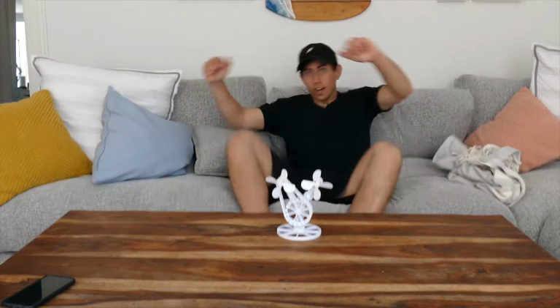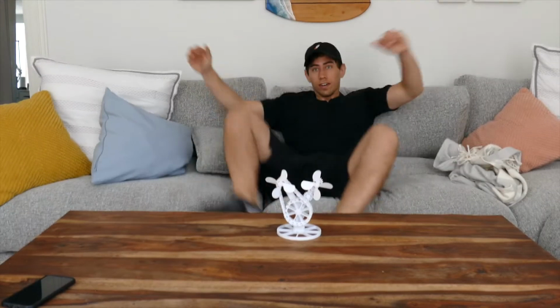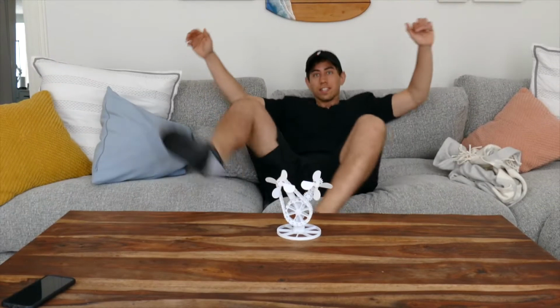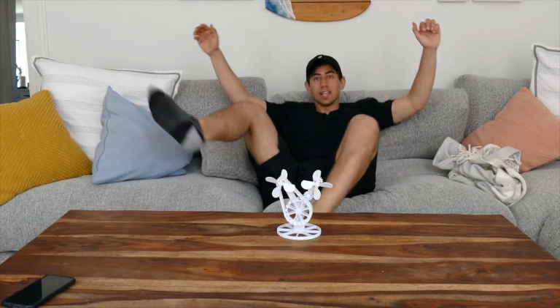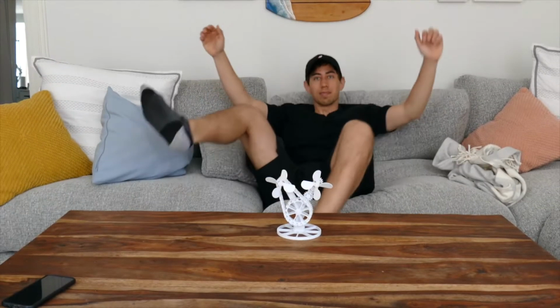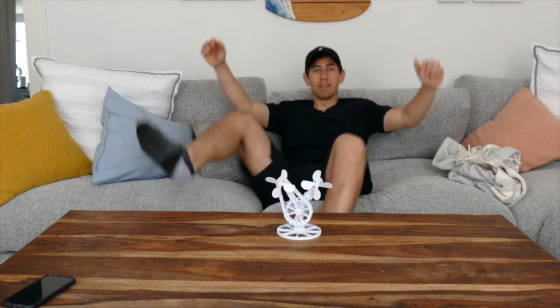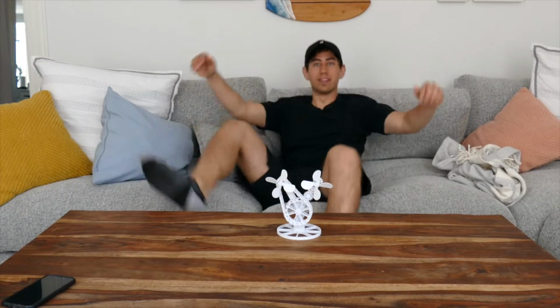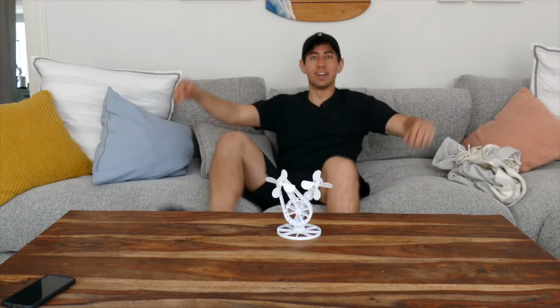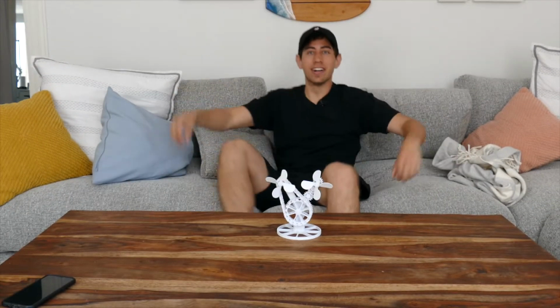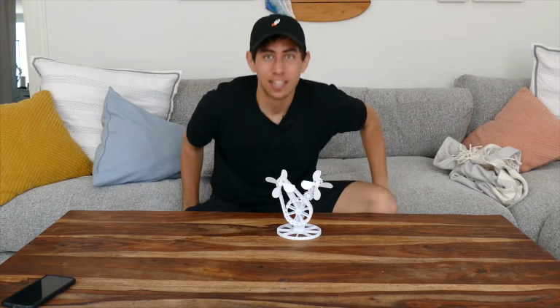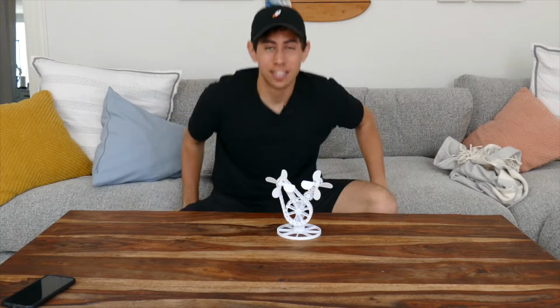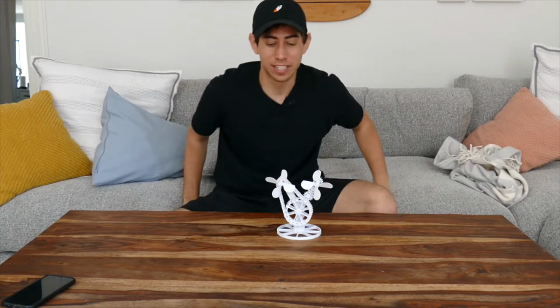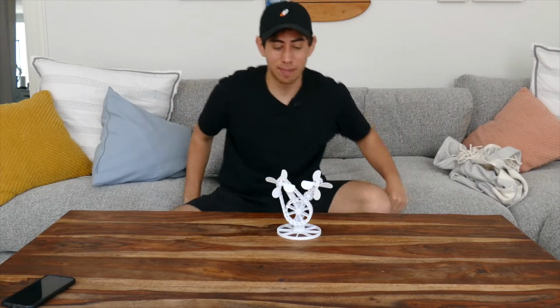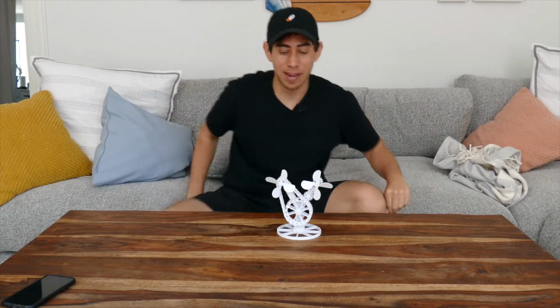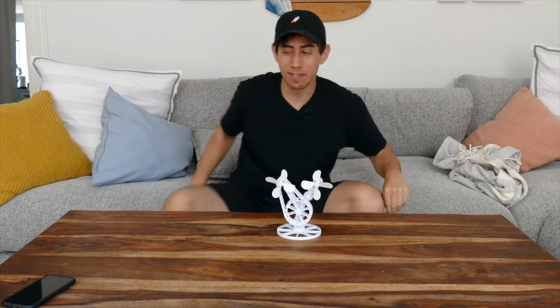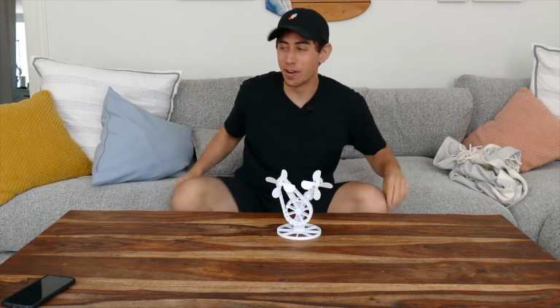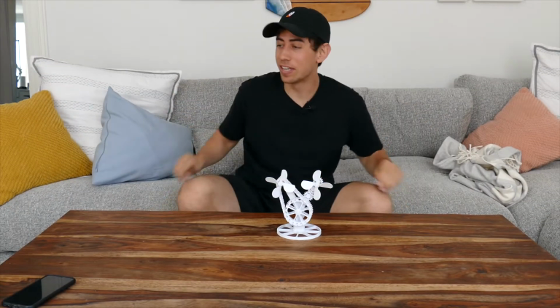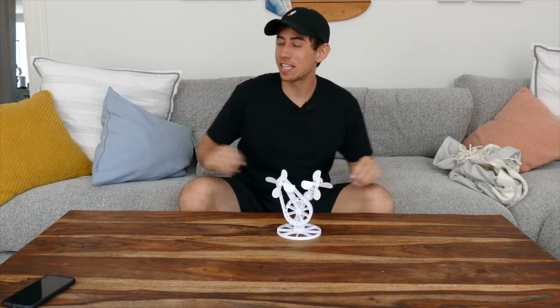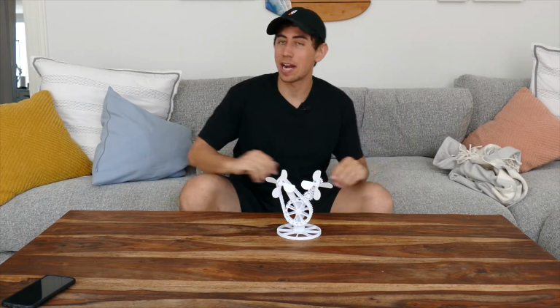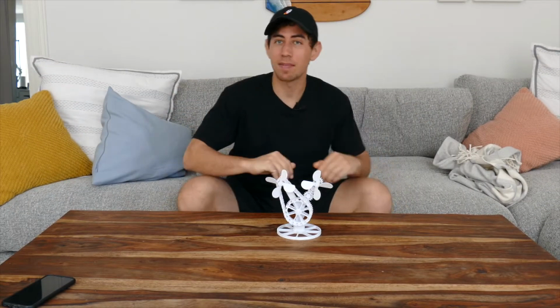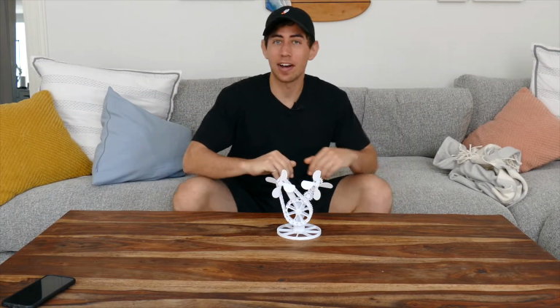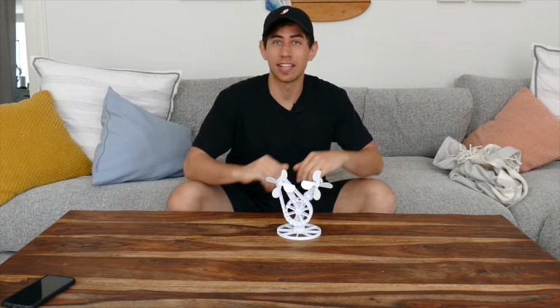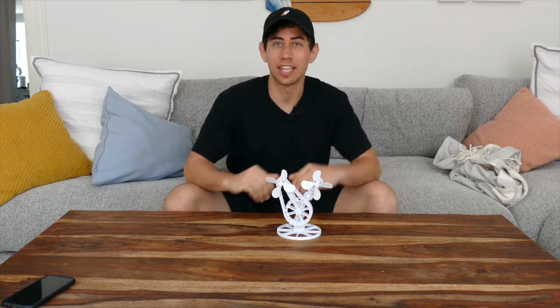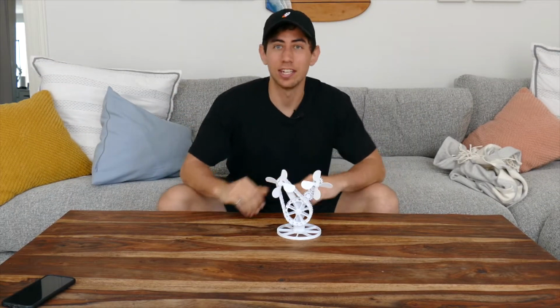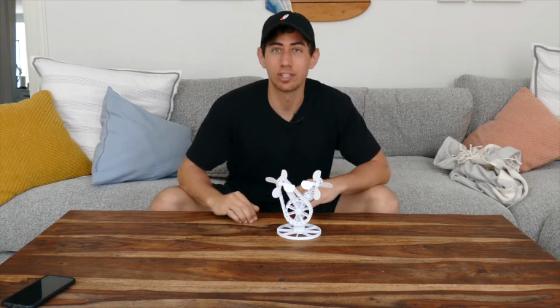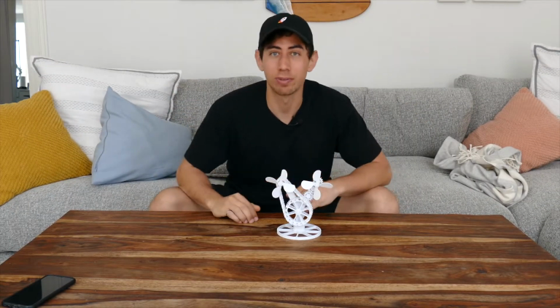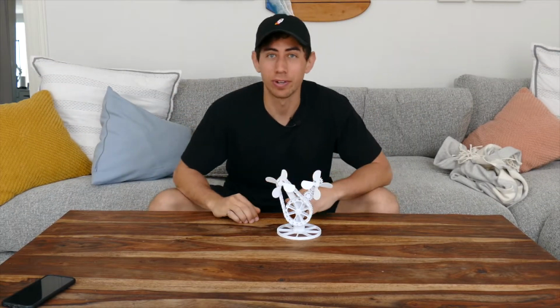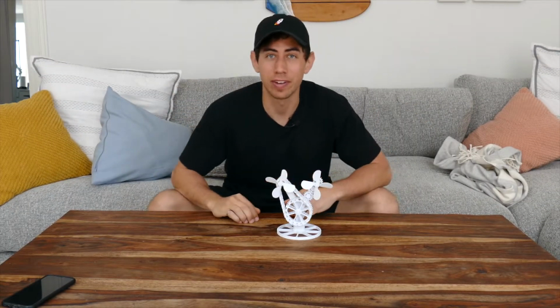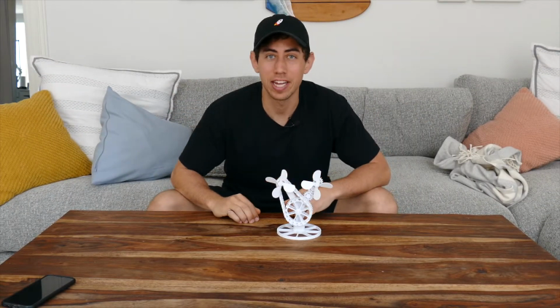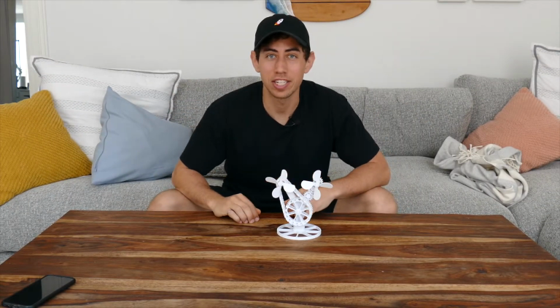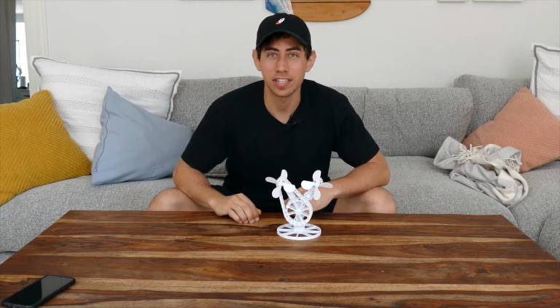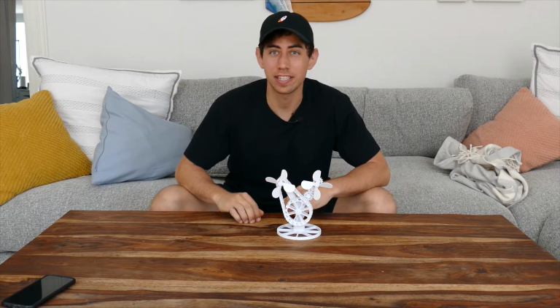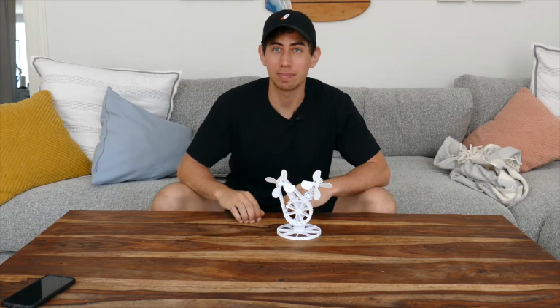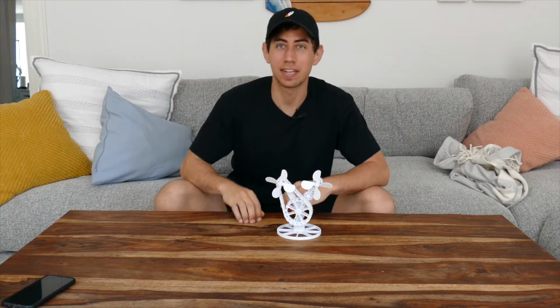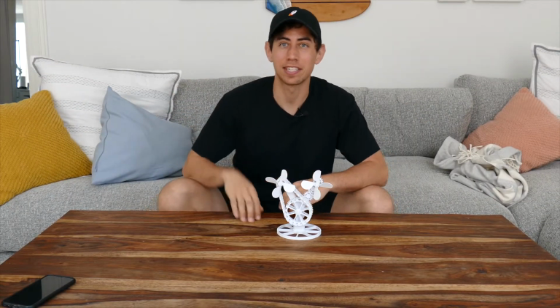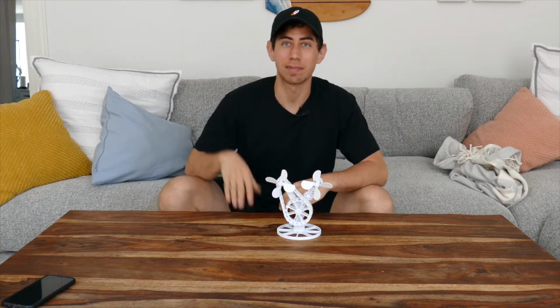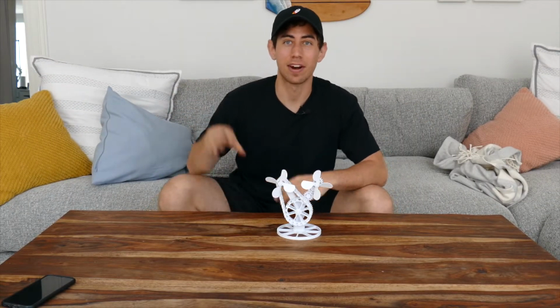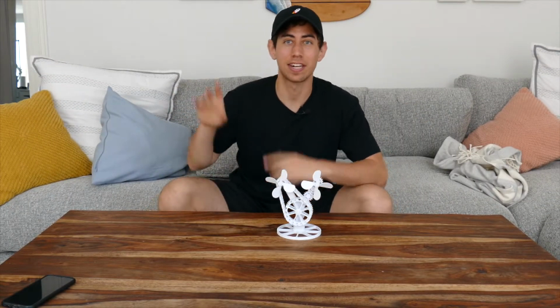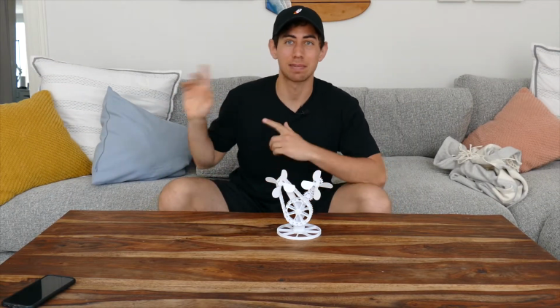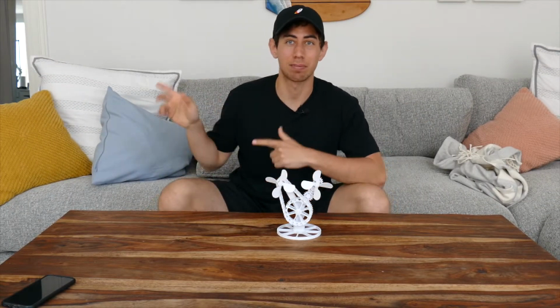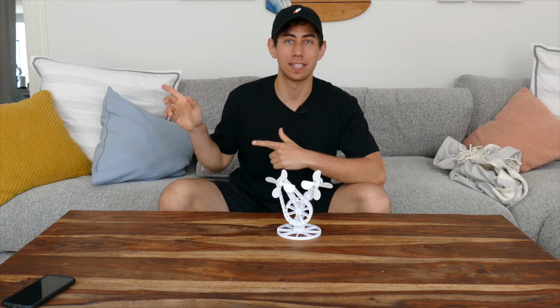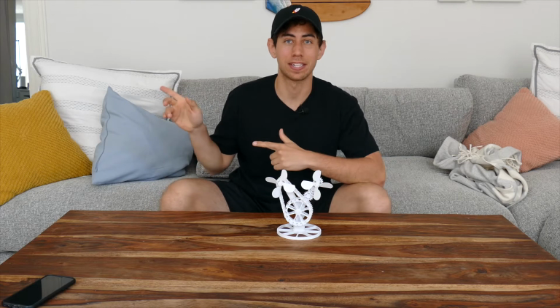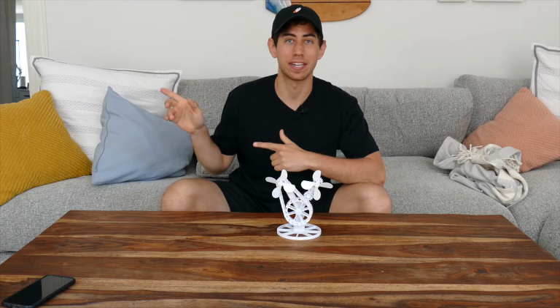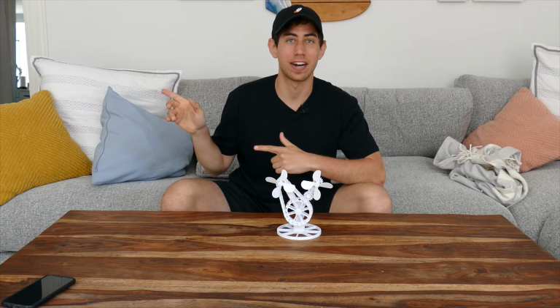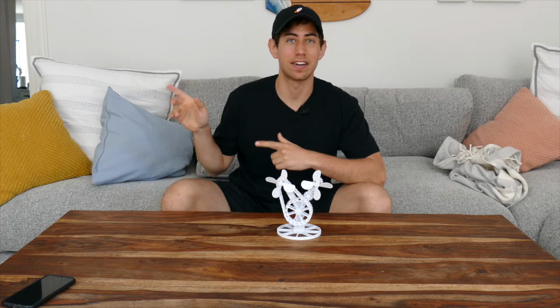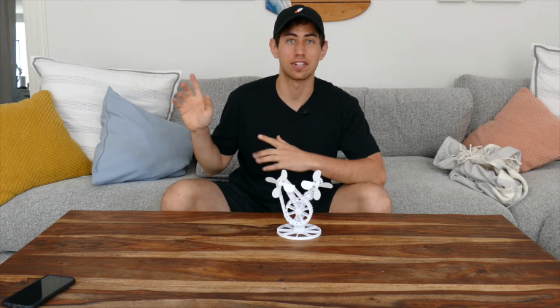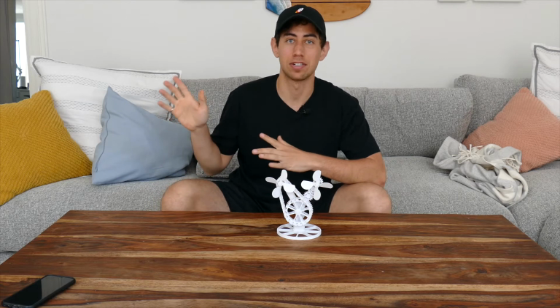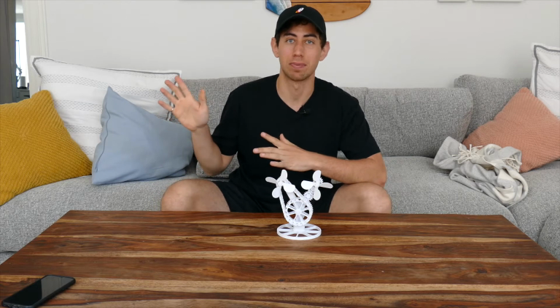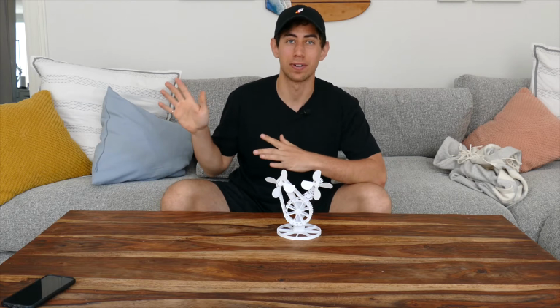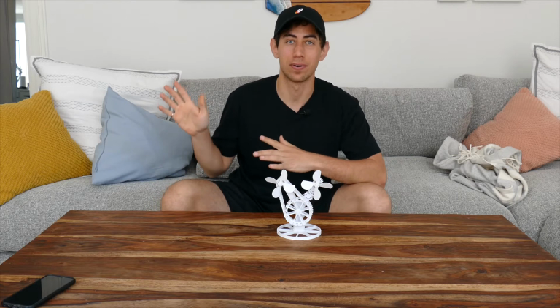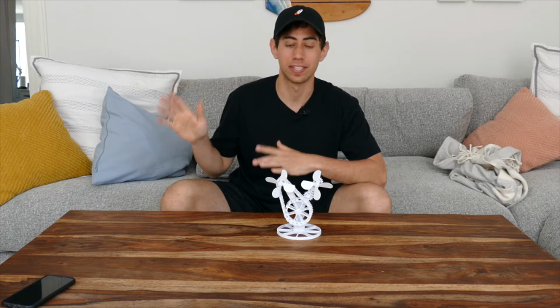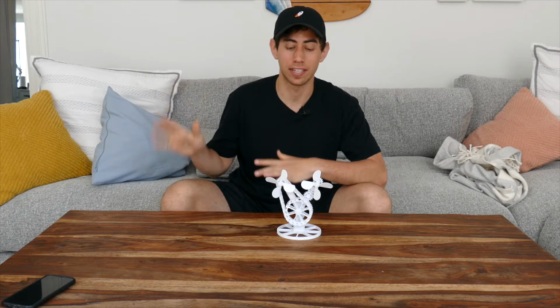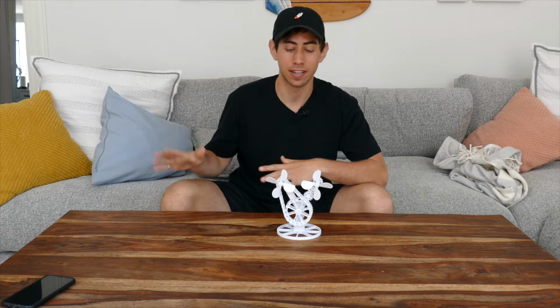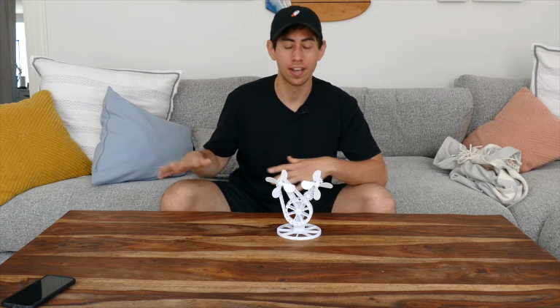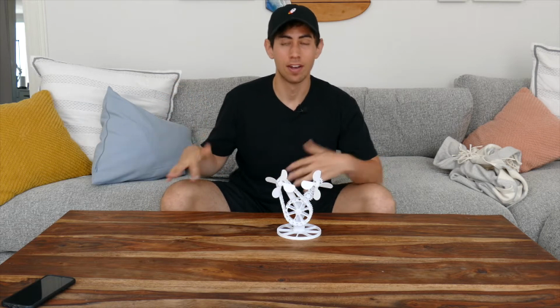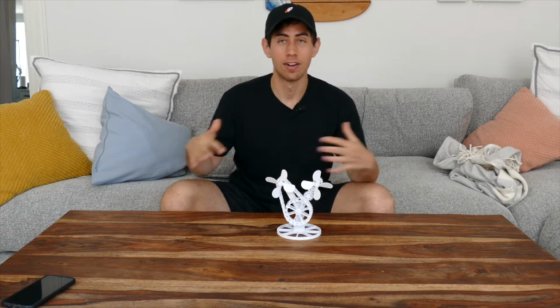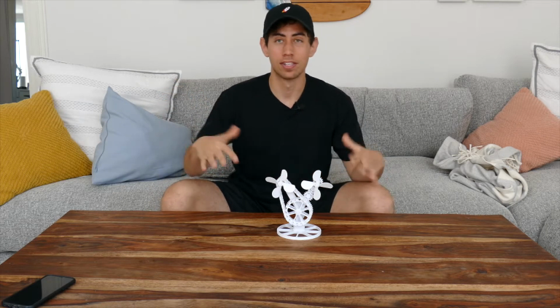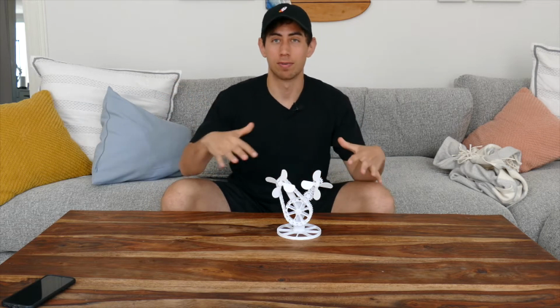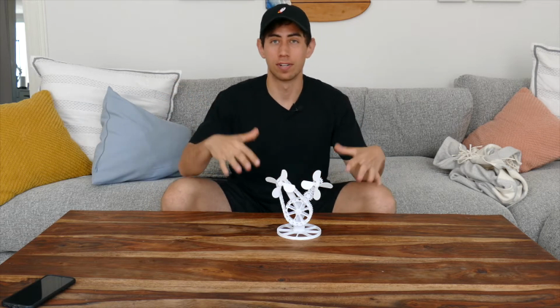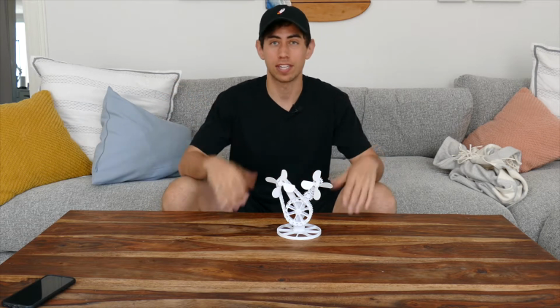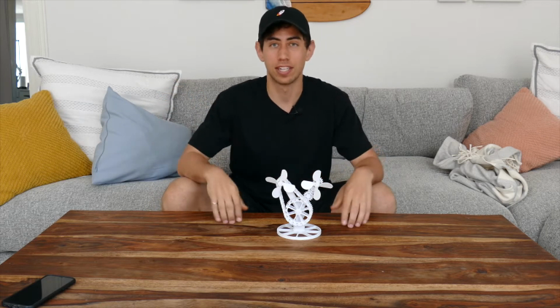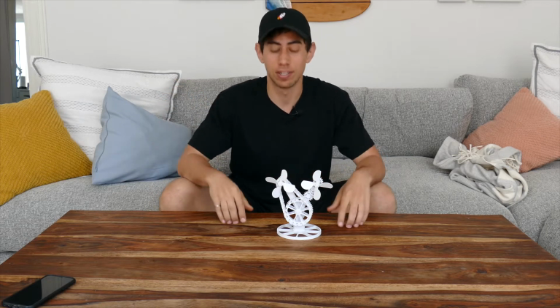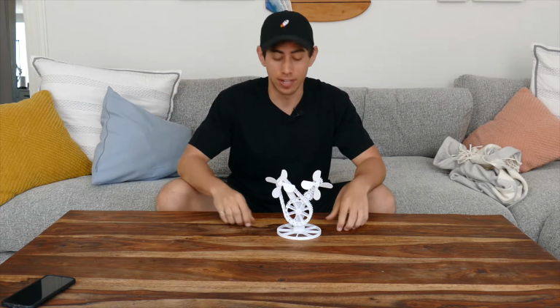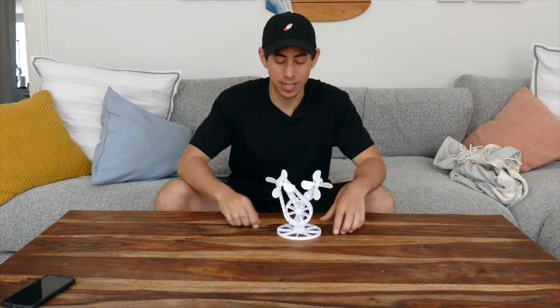What's up everyone? You may have noticed I'm not in the usual location. That's because I'm running some prints in there — it's super noisy — so we're just gonna do it here.